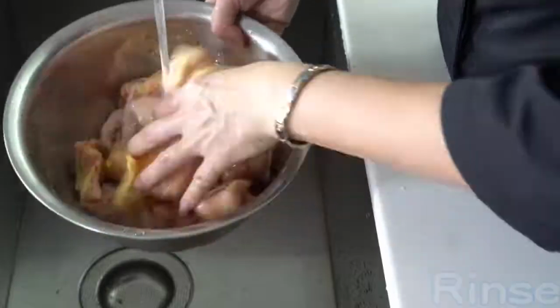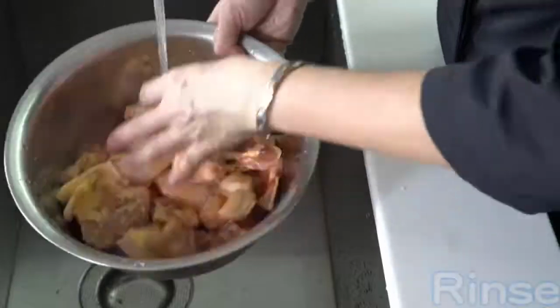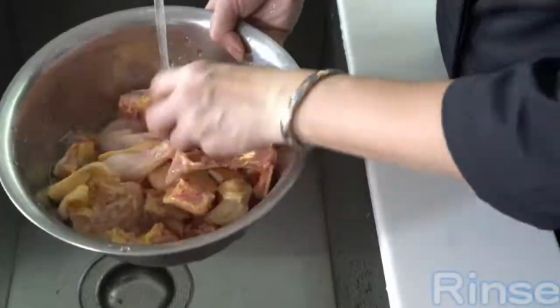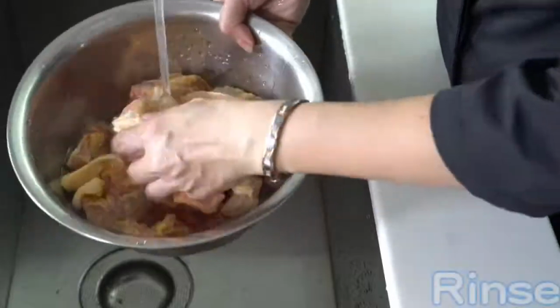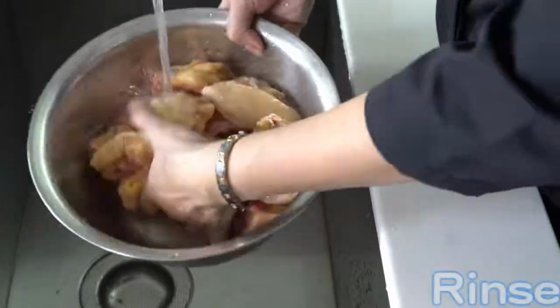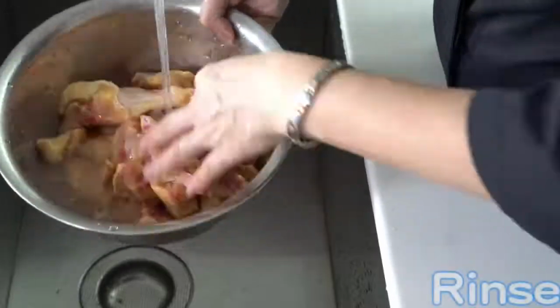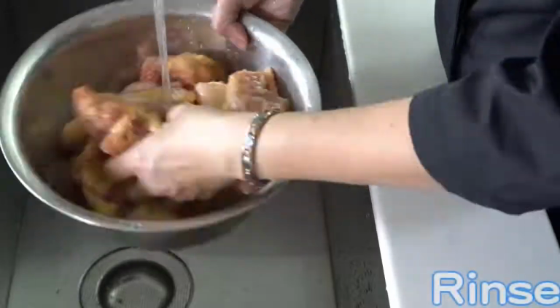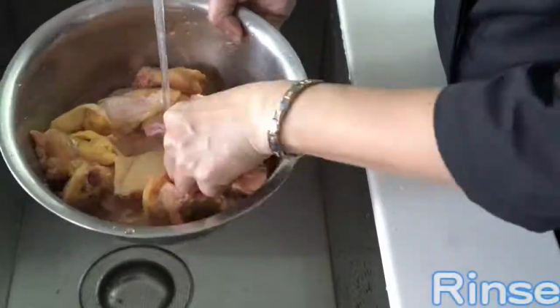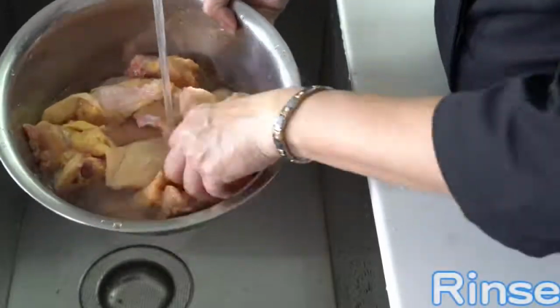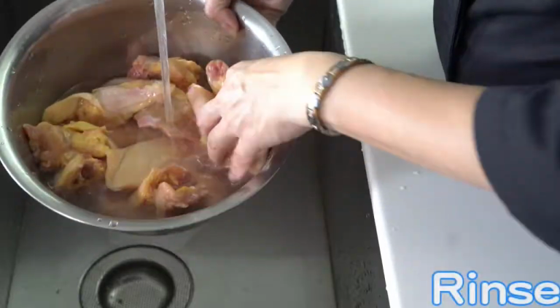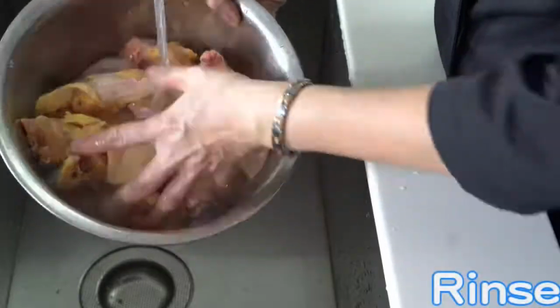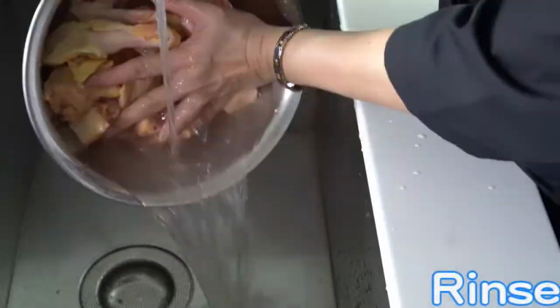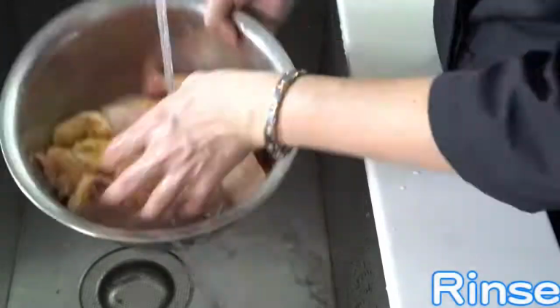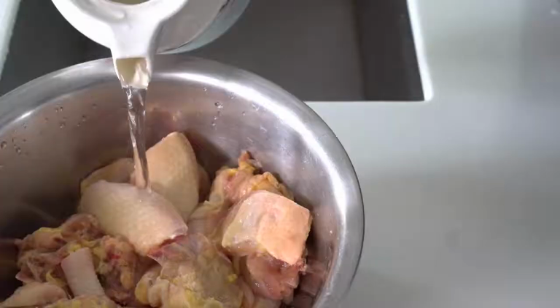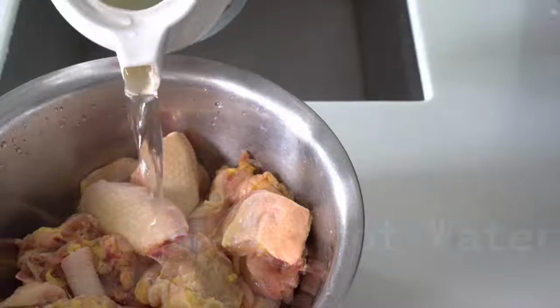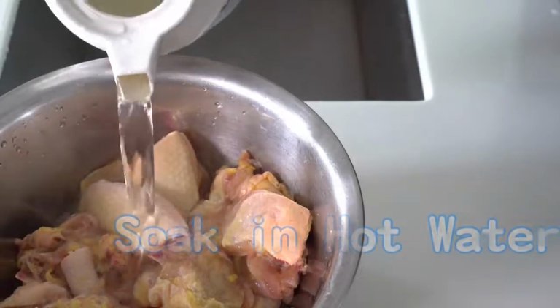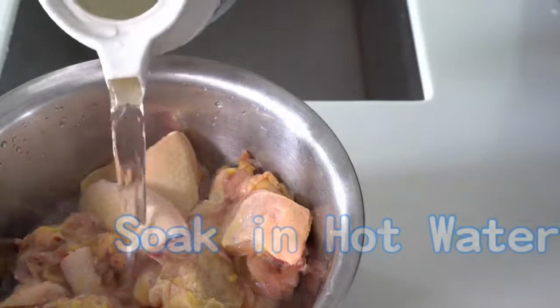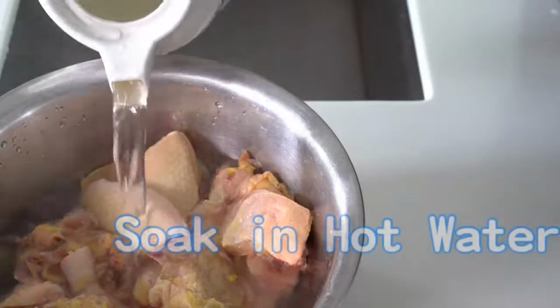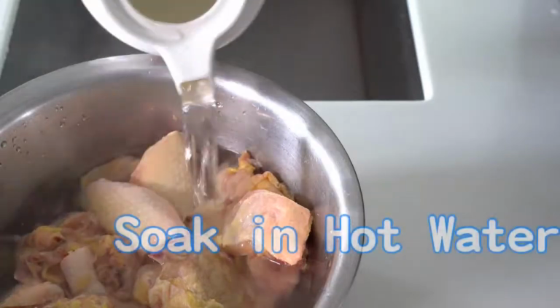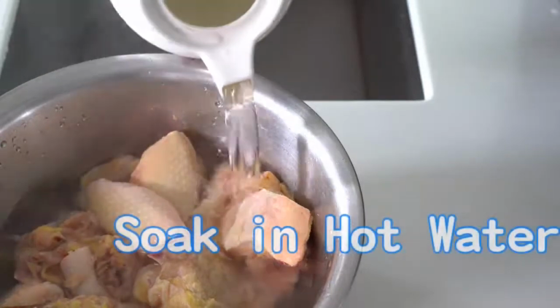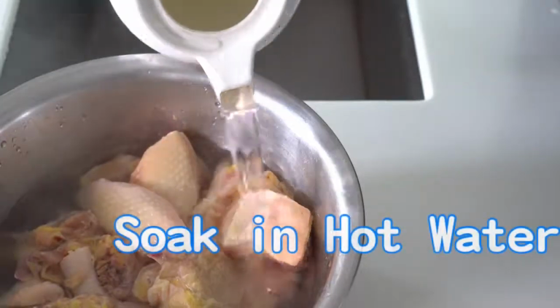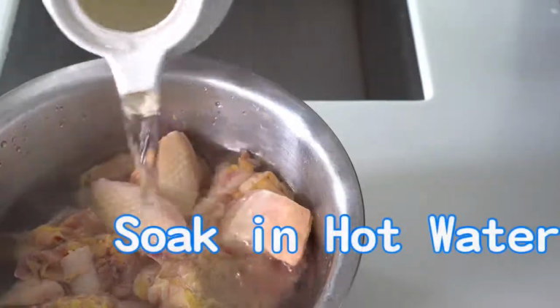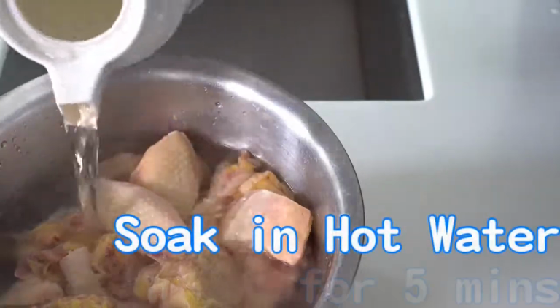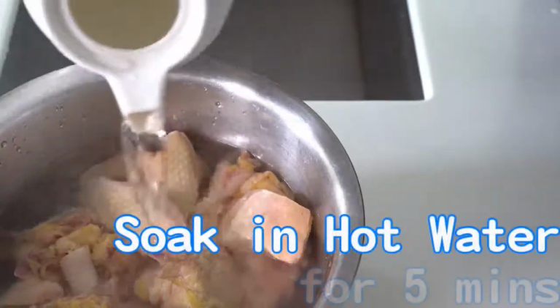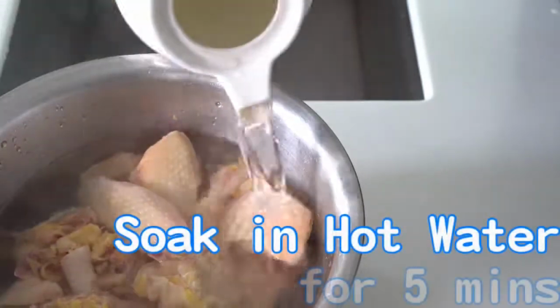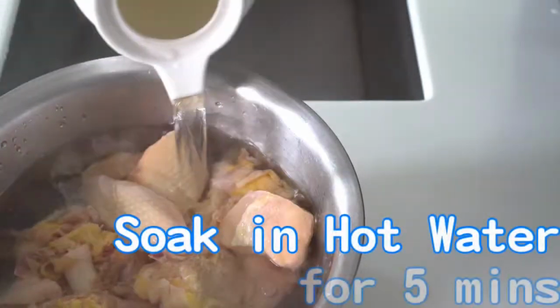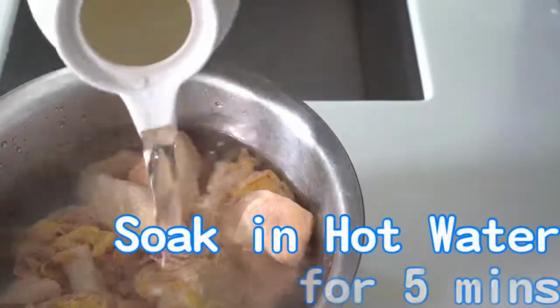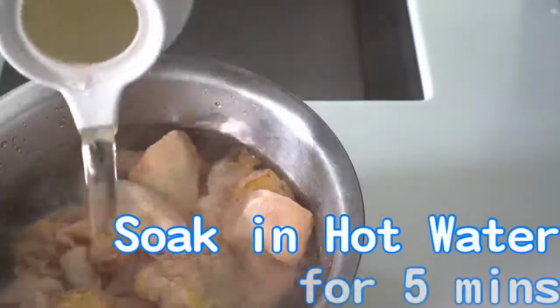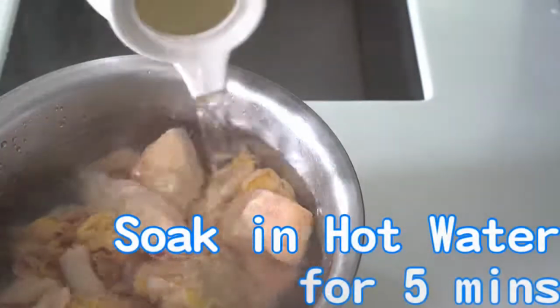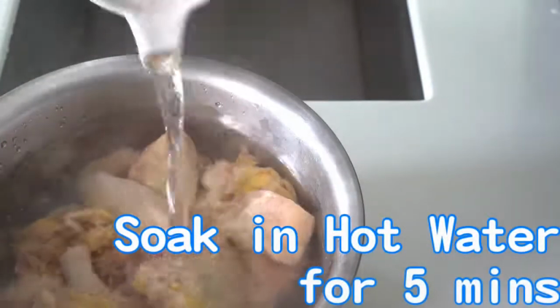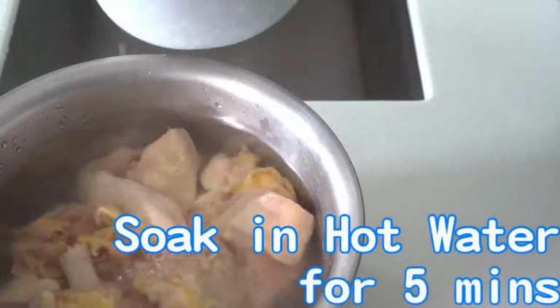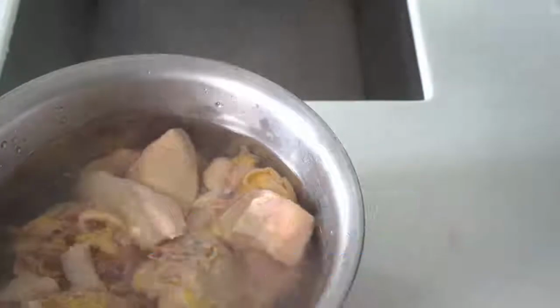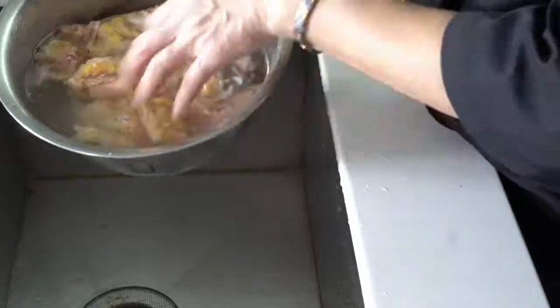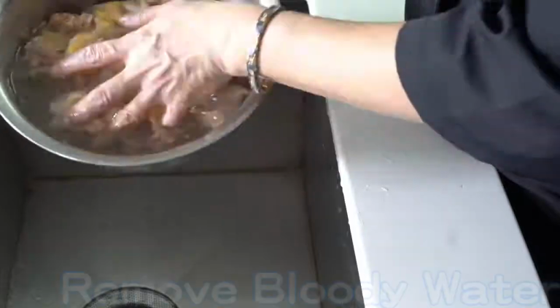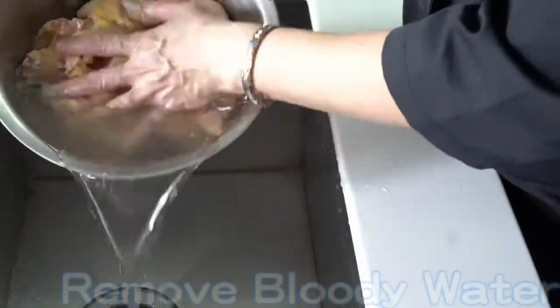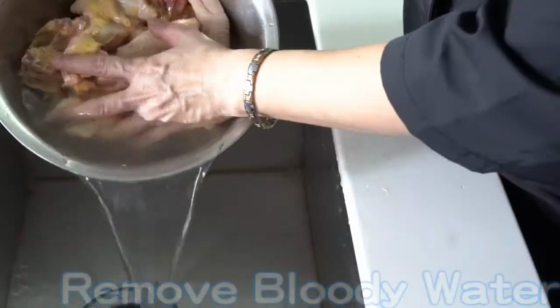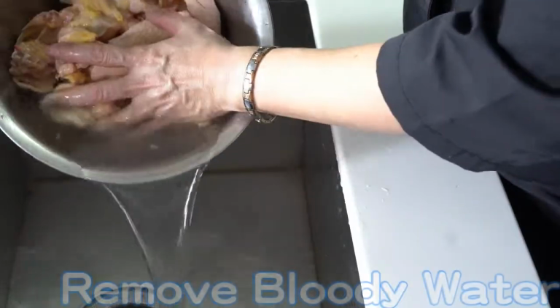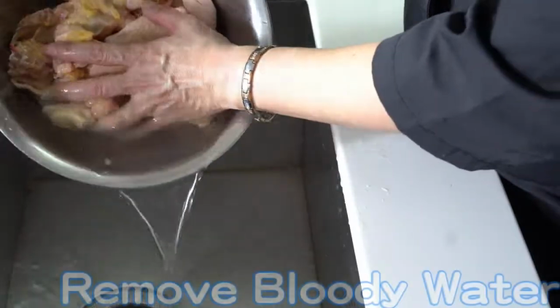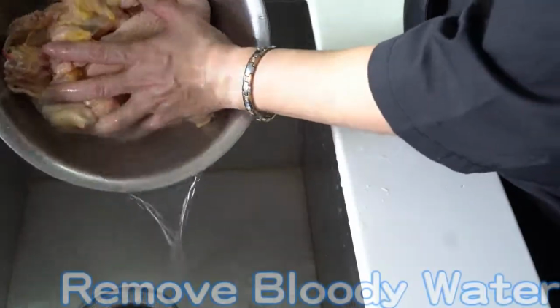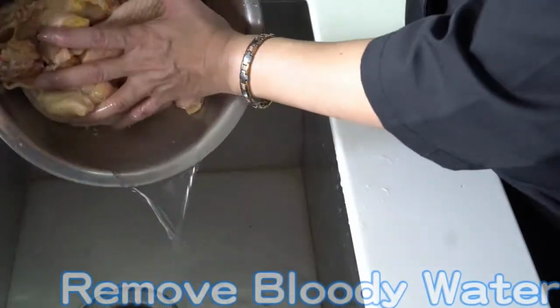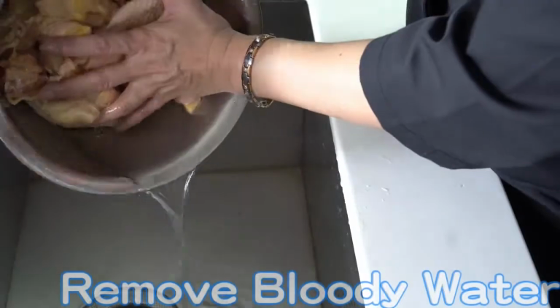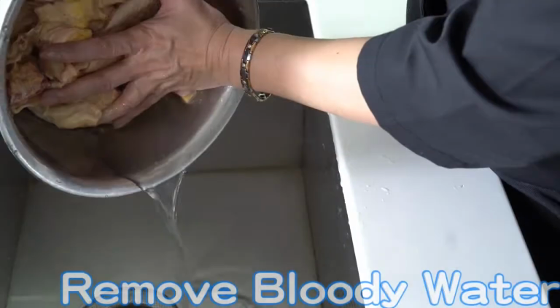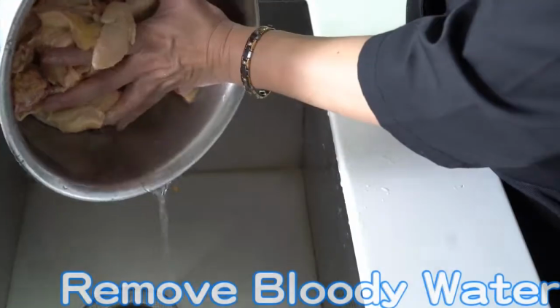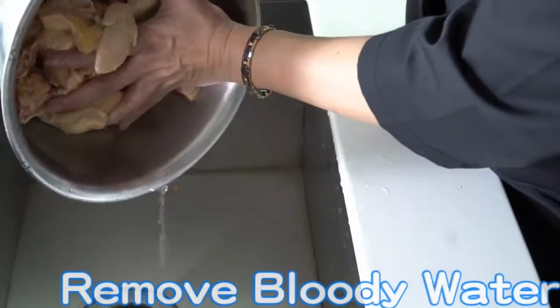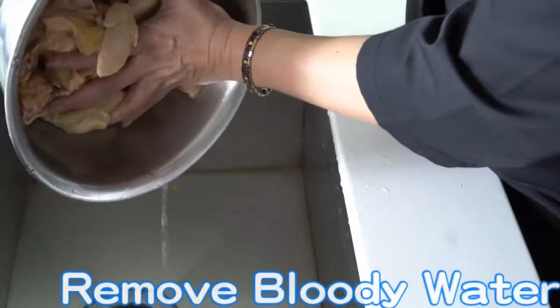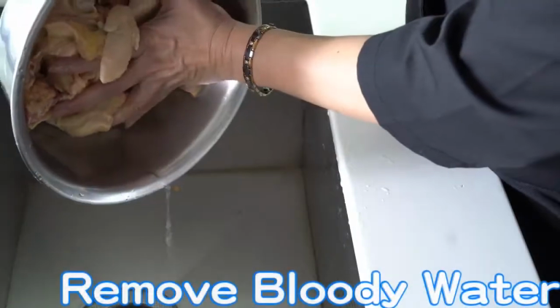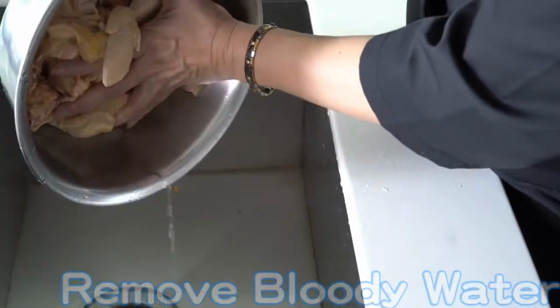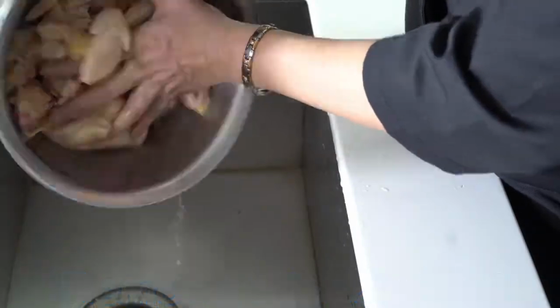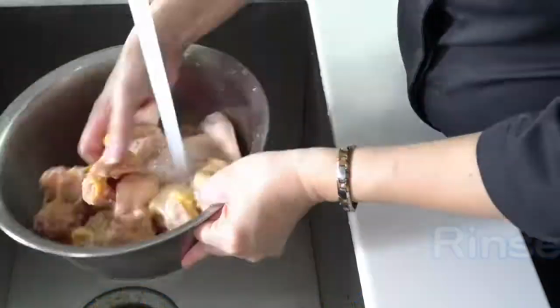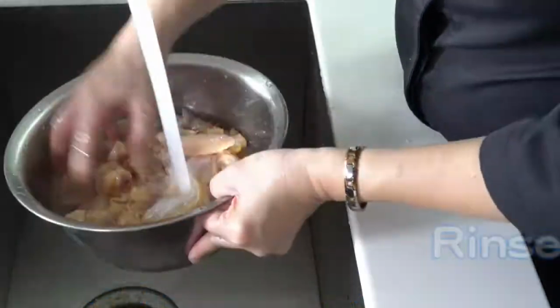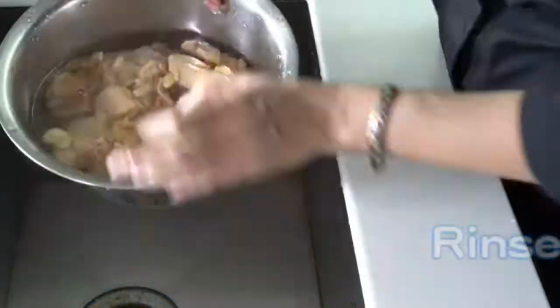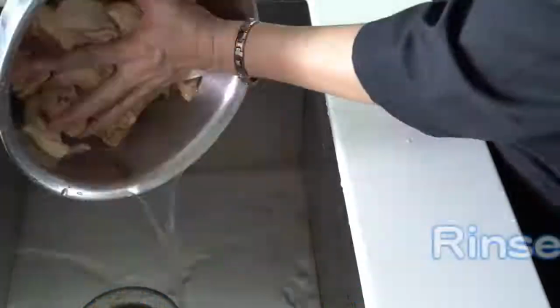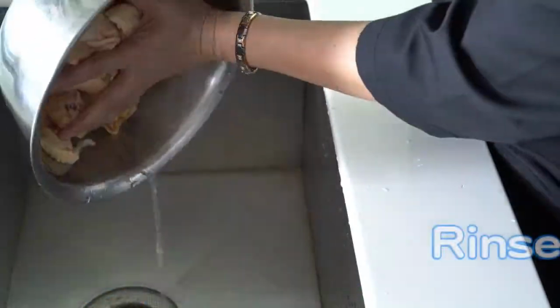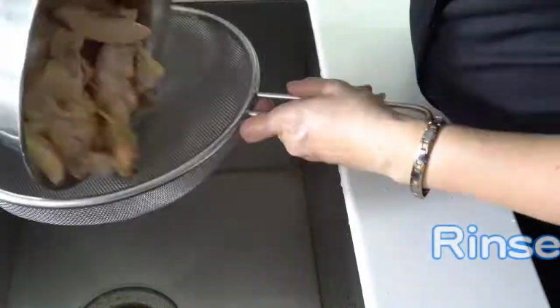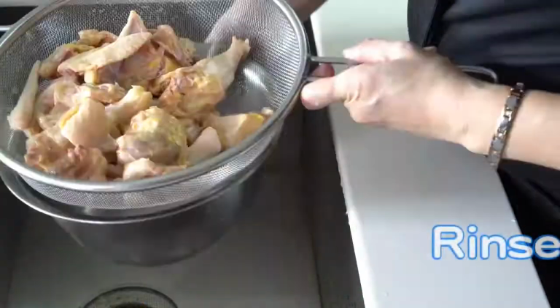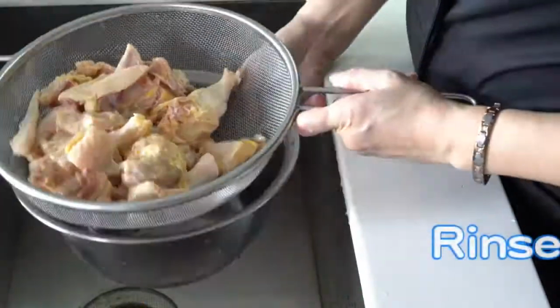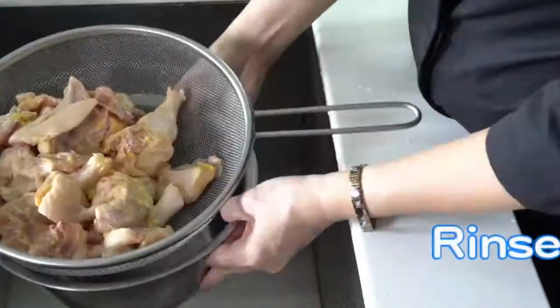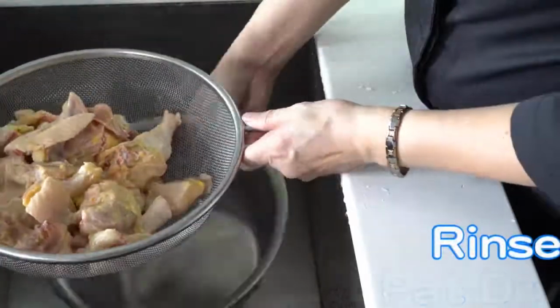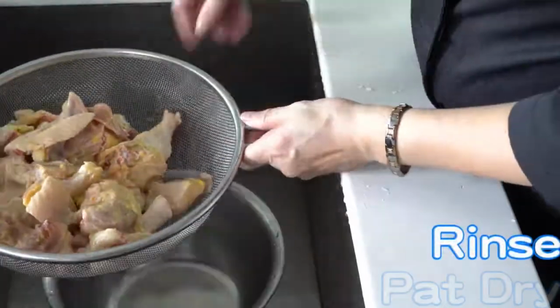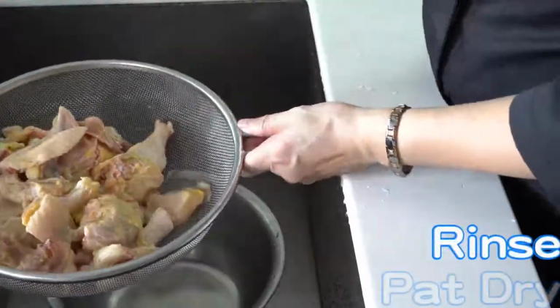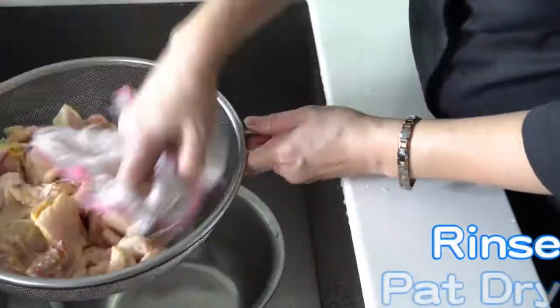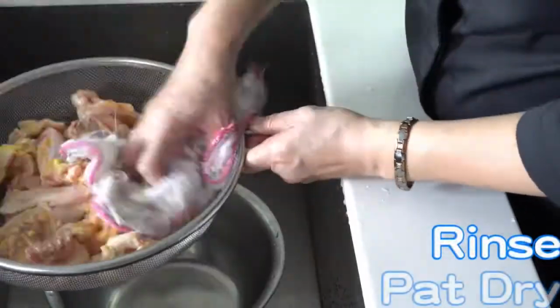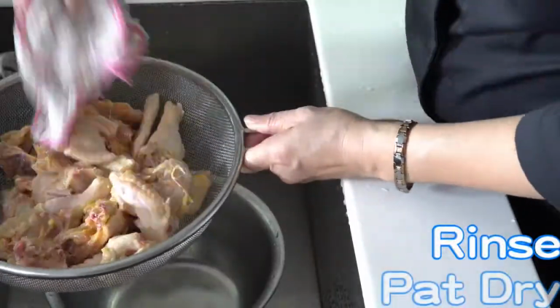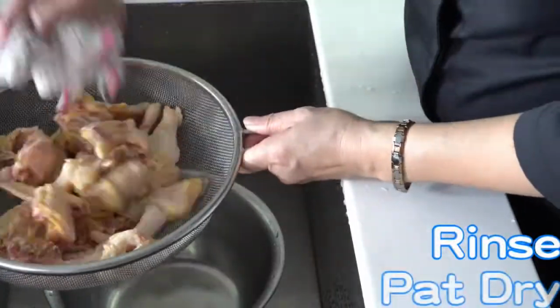Rinse the chicken pieces and soak in hot water for 5 minutes. Remove the bloody water, rinse it, pat dry and set aside.